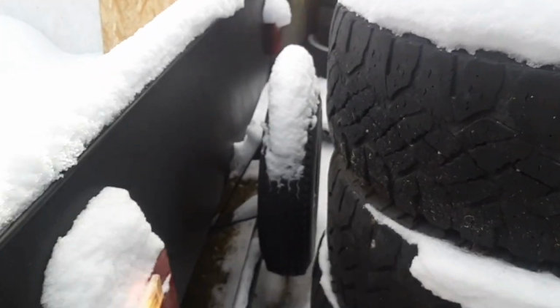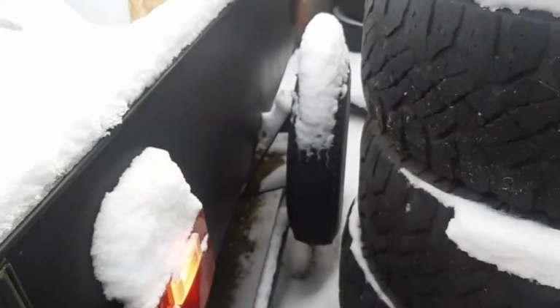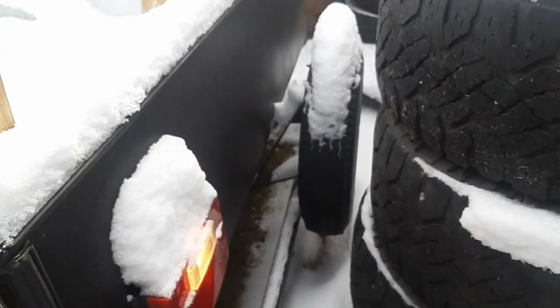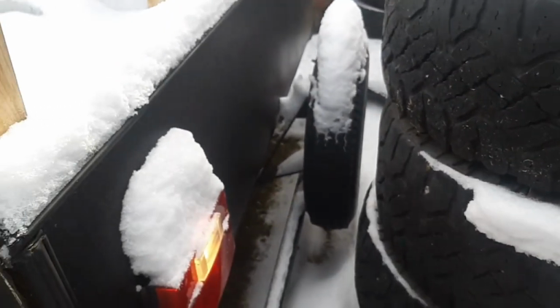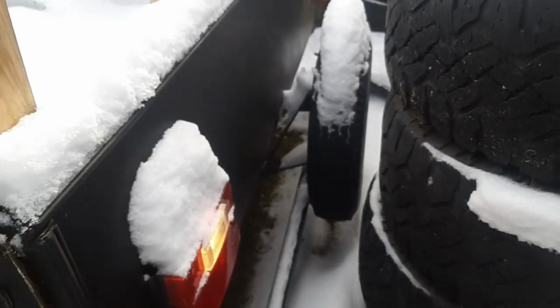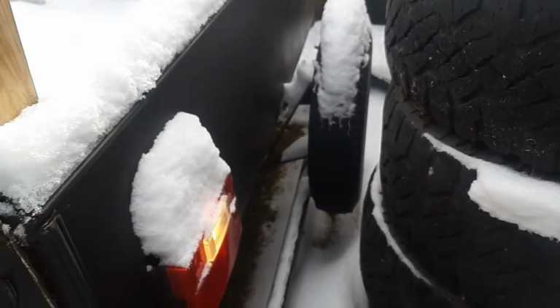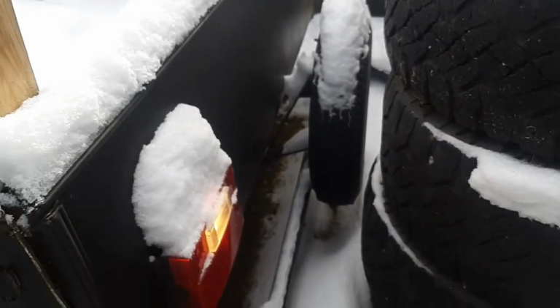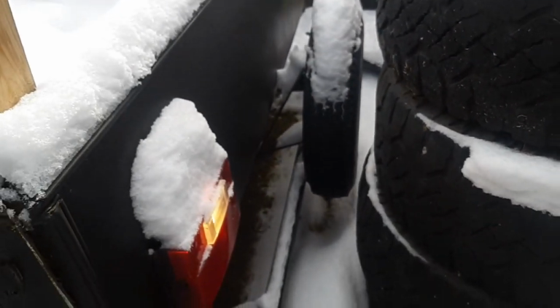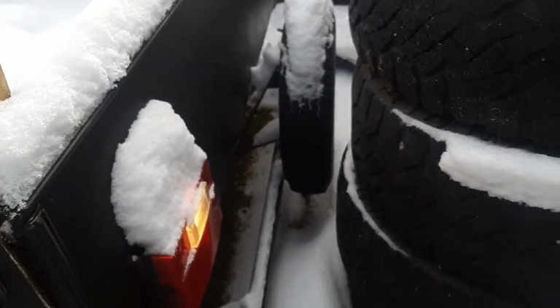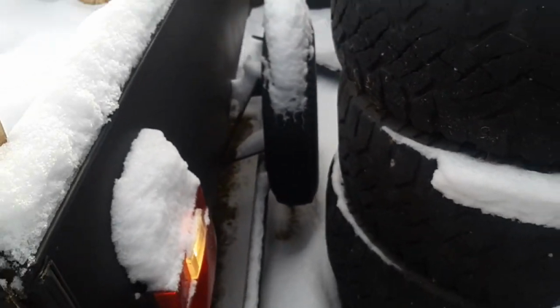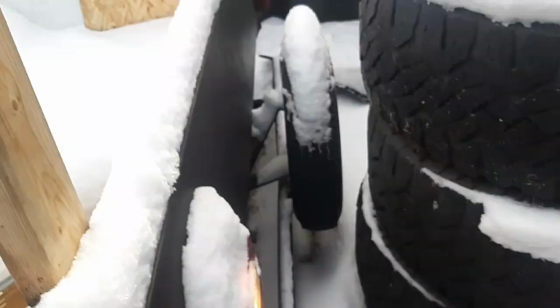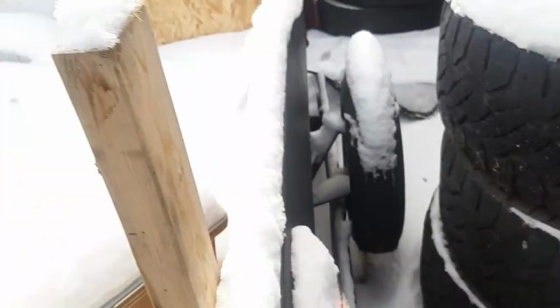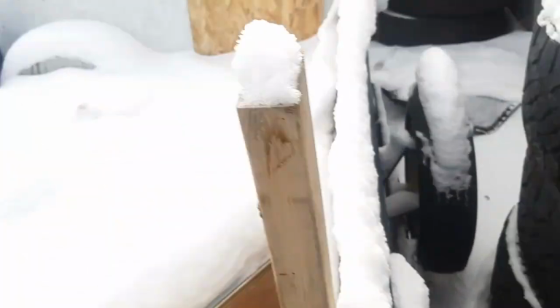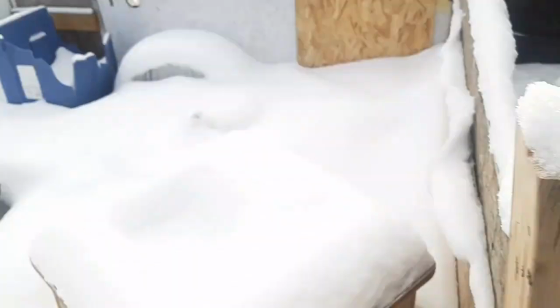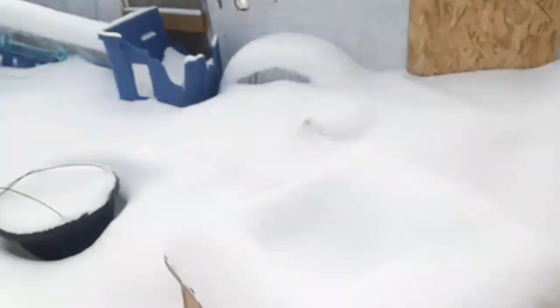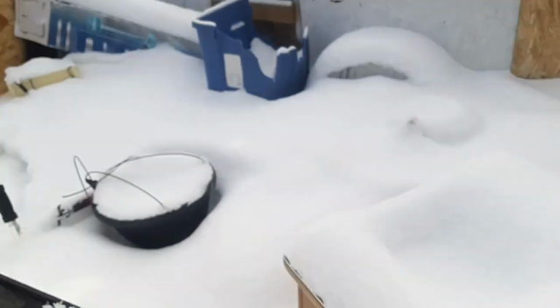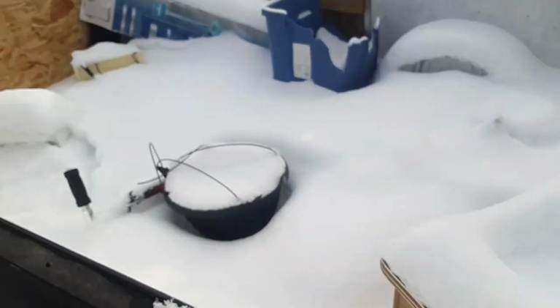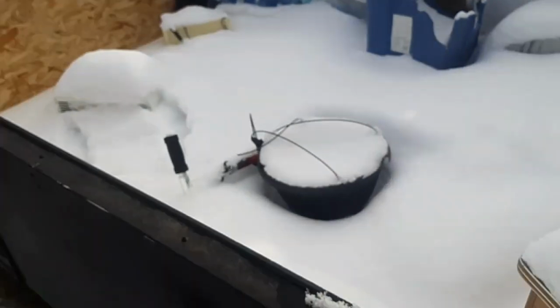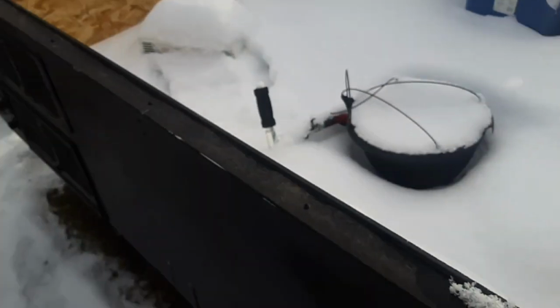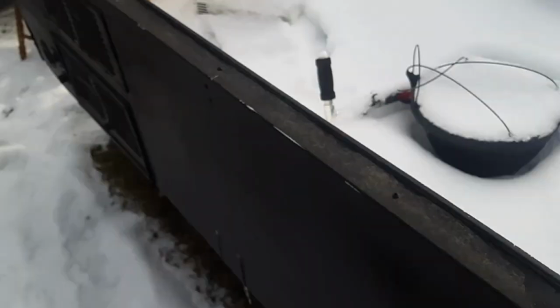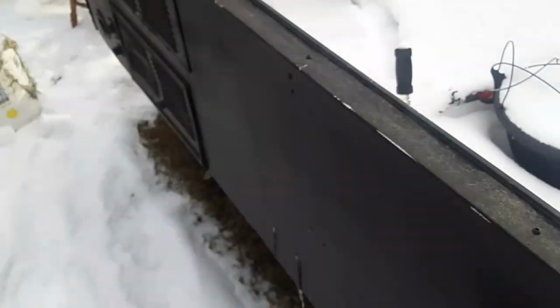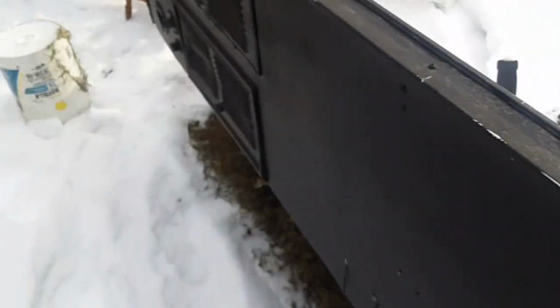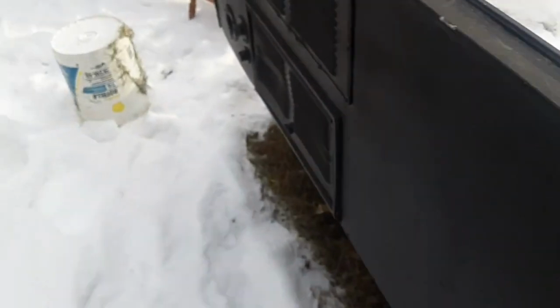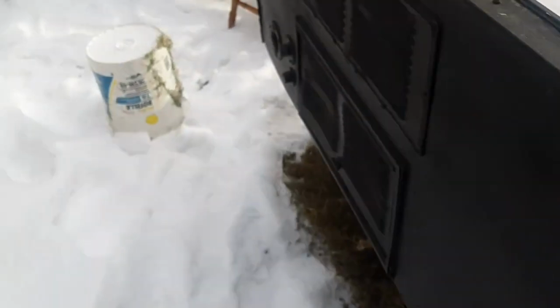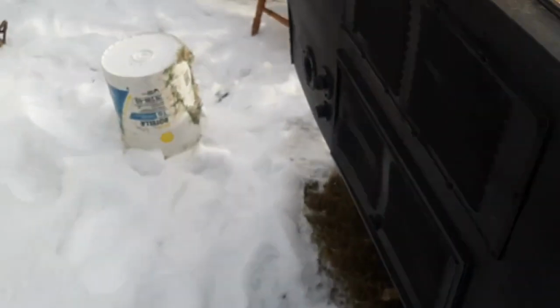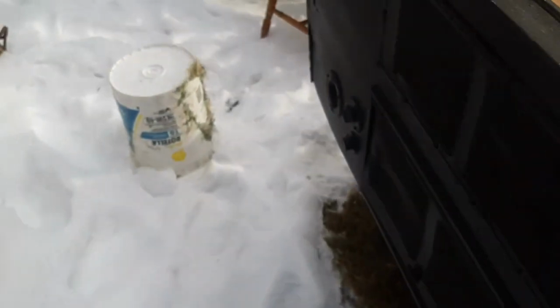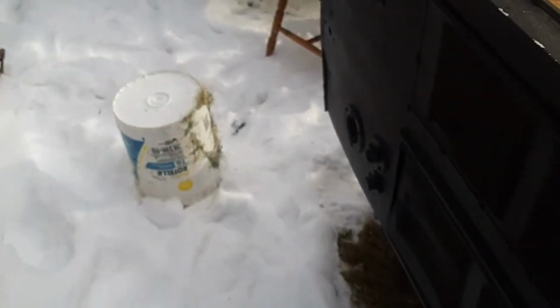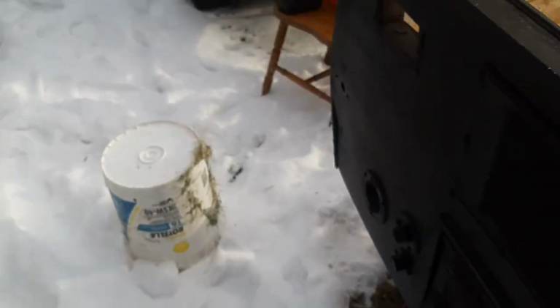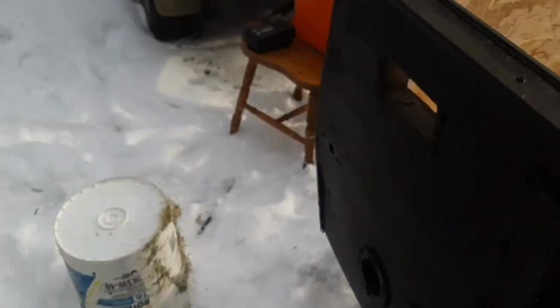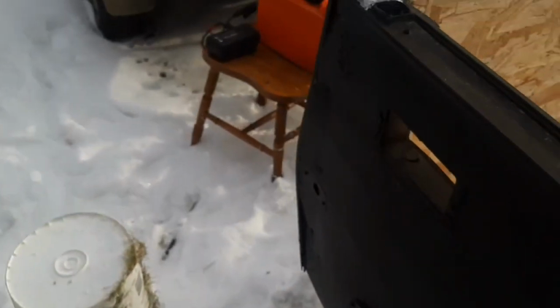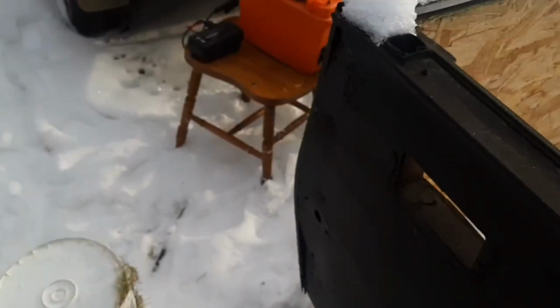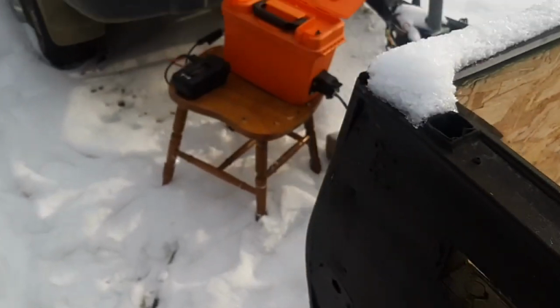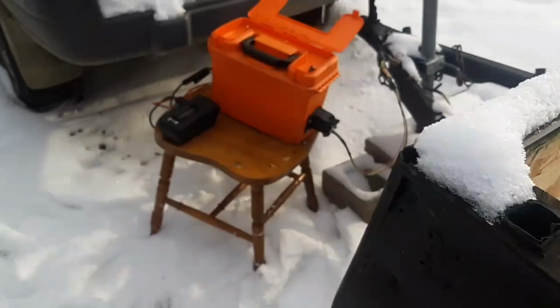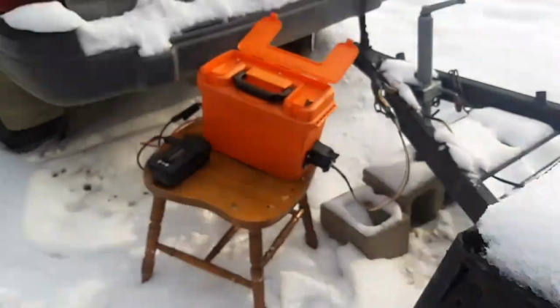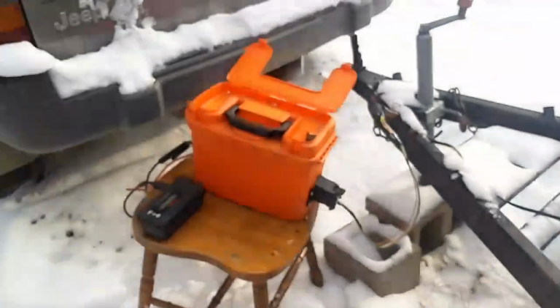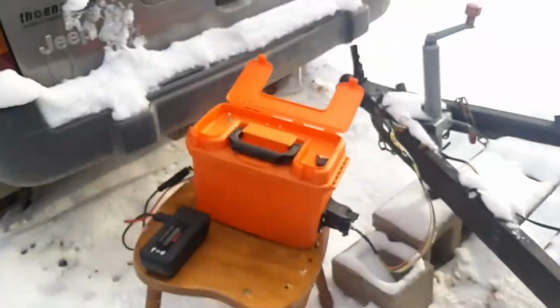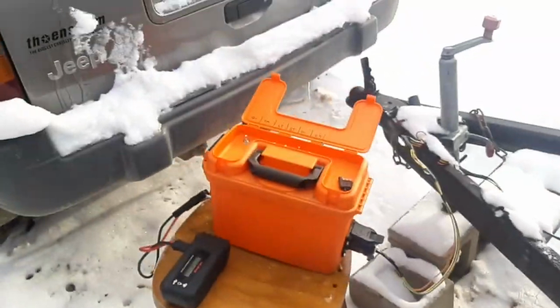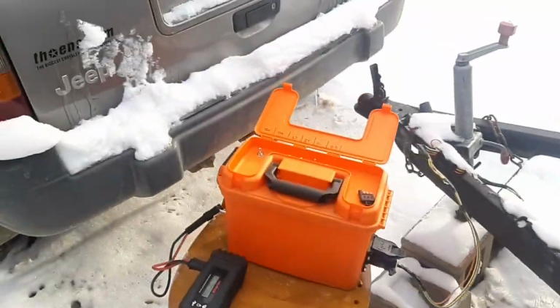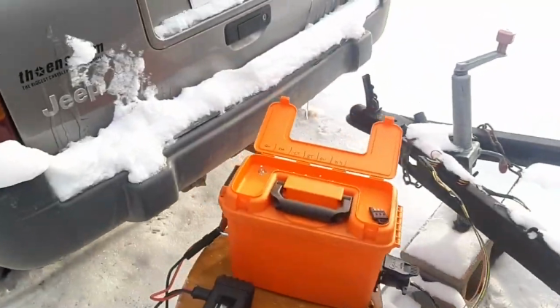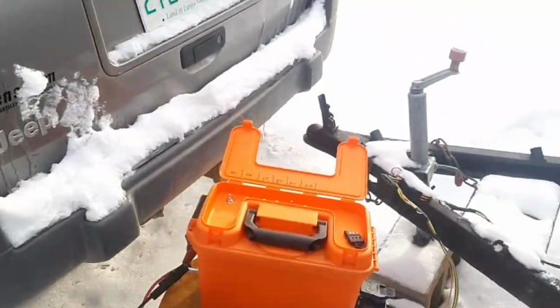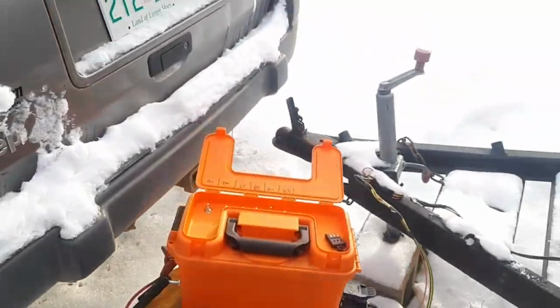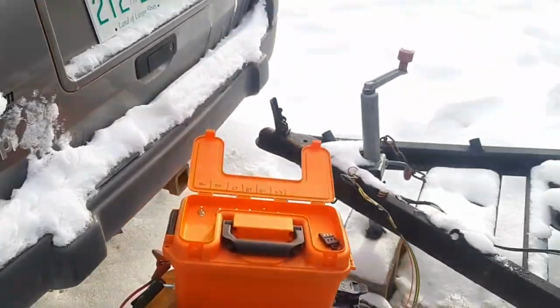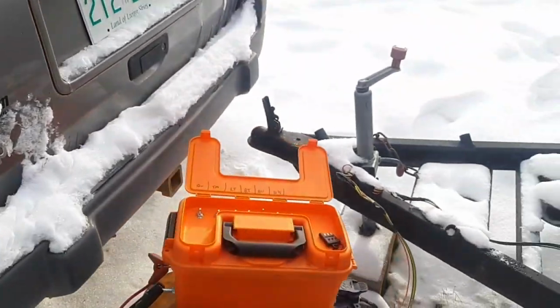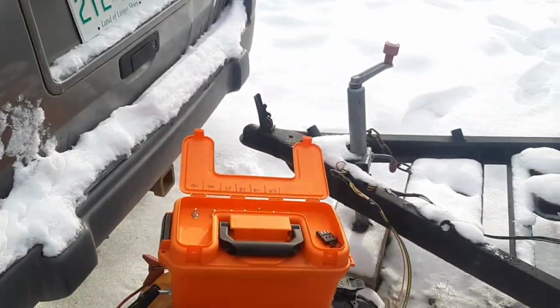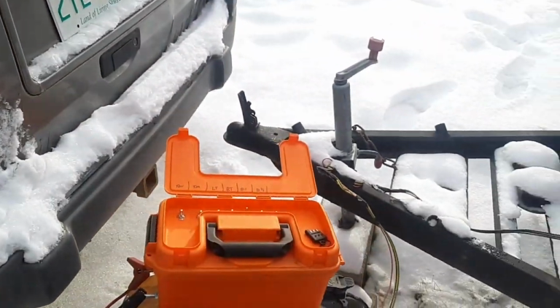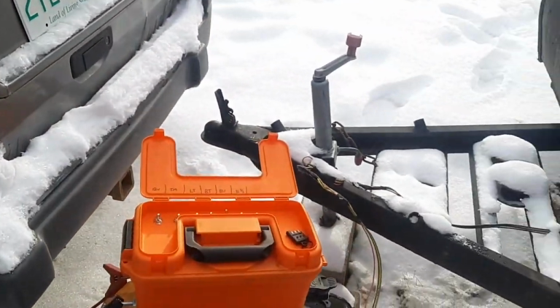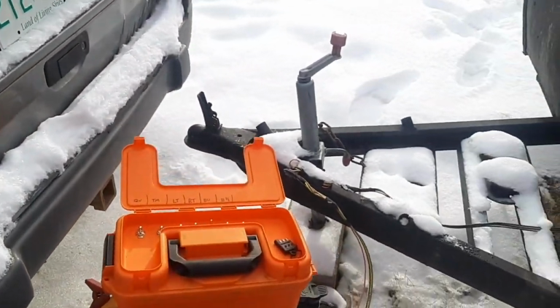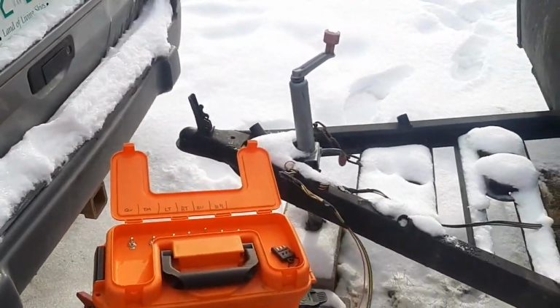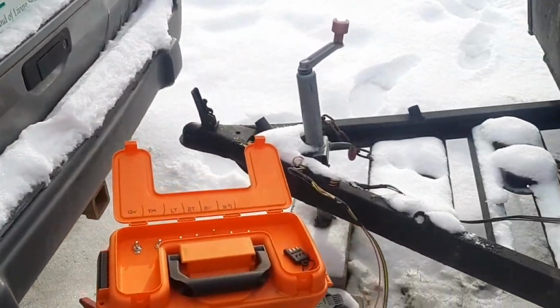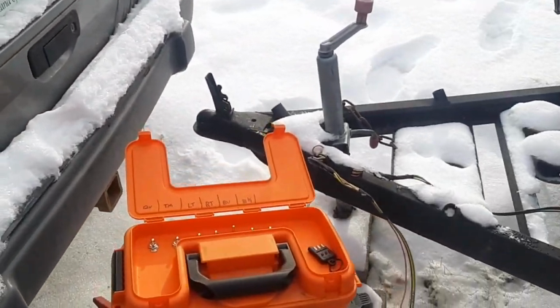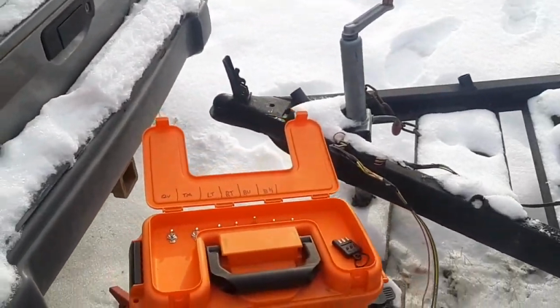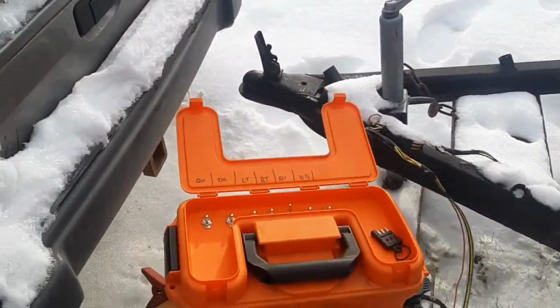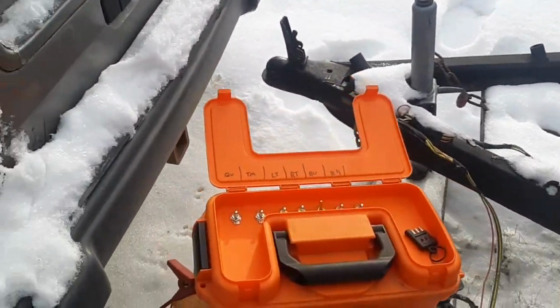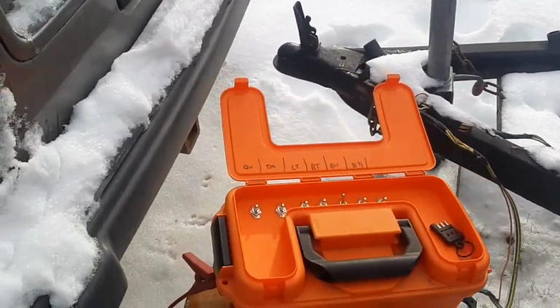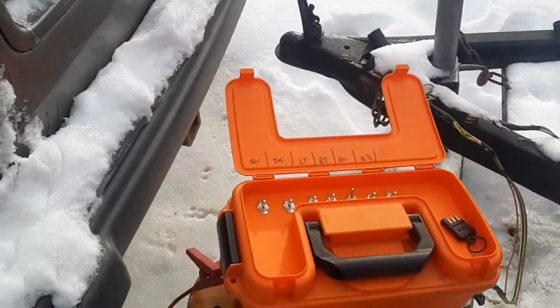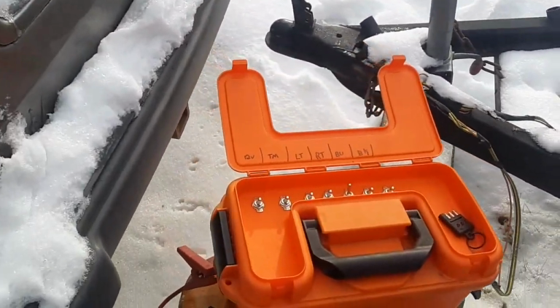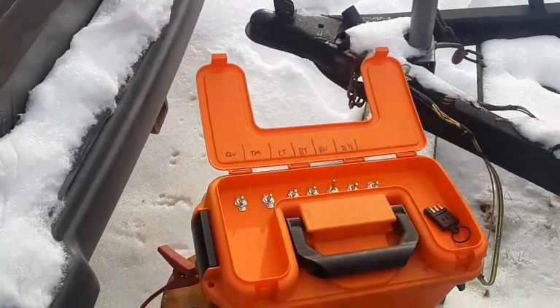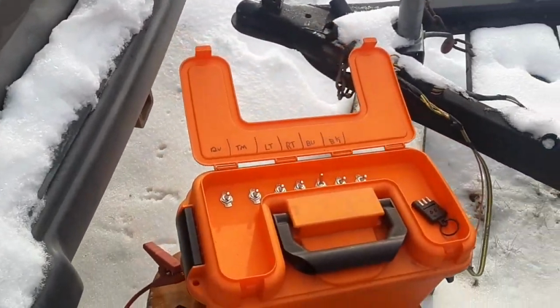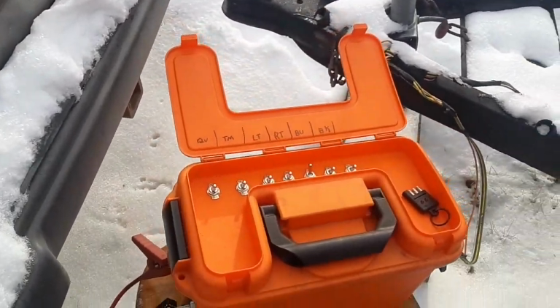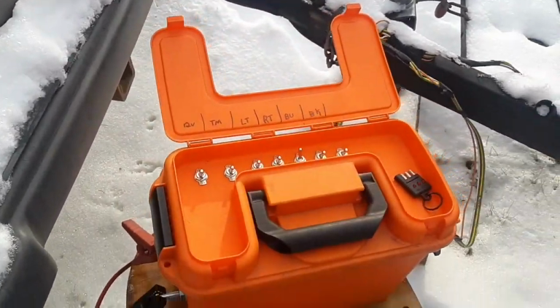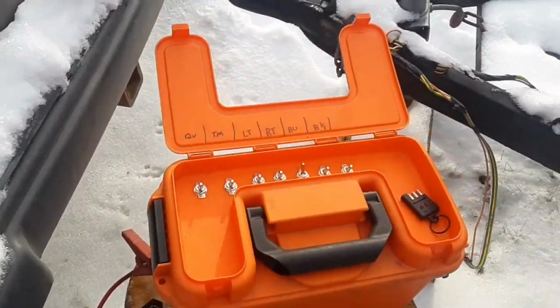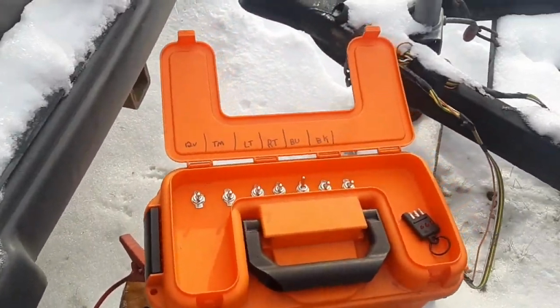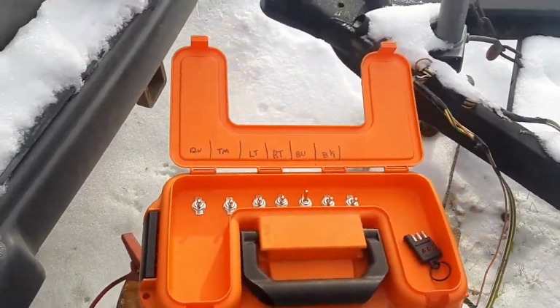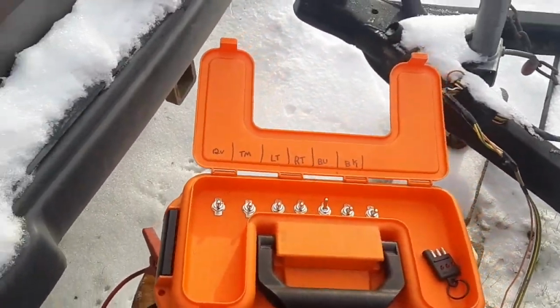My trailer also has backup lamps, so clicking on backup — I've only got one reverse bulb. That is just a quick rundown of an easy-made trailer testing box.